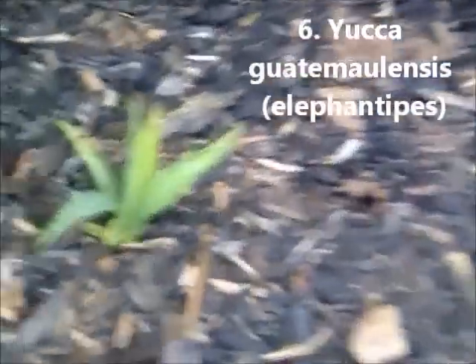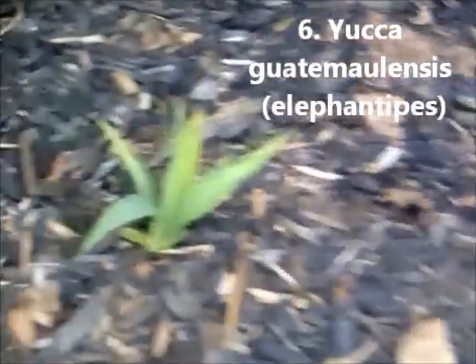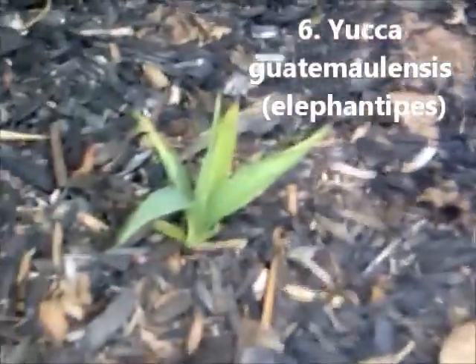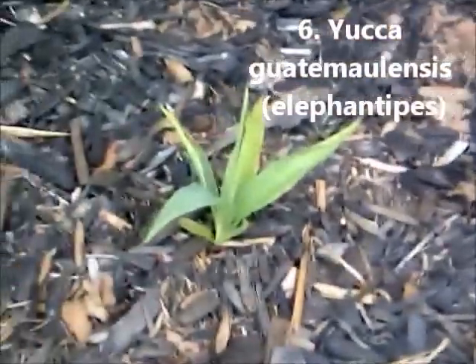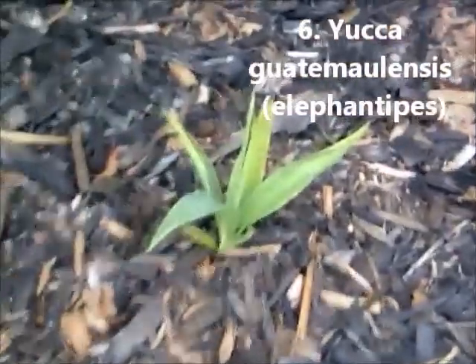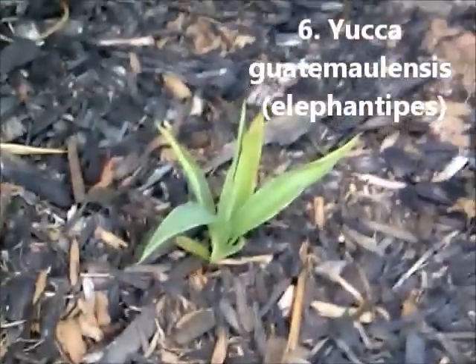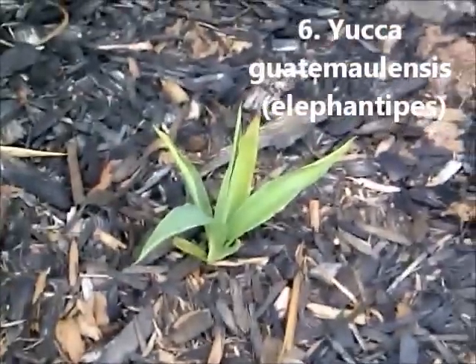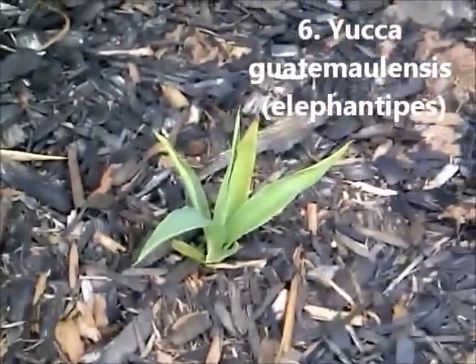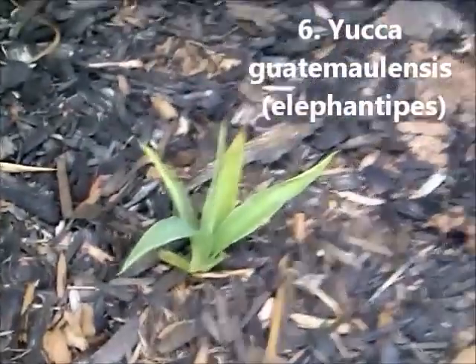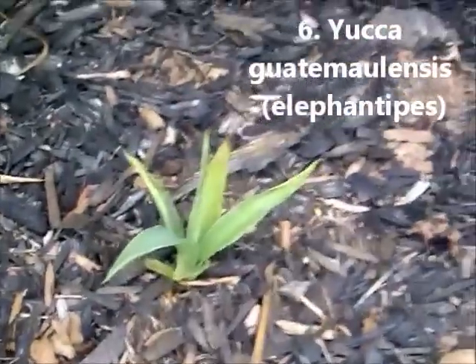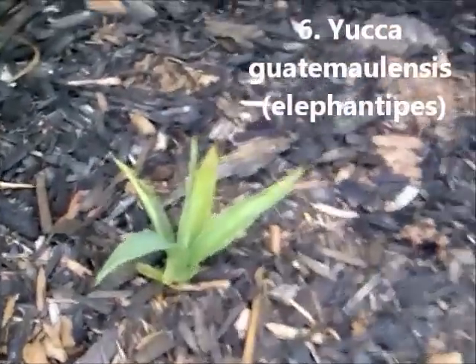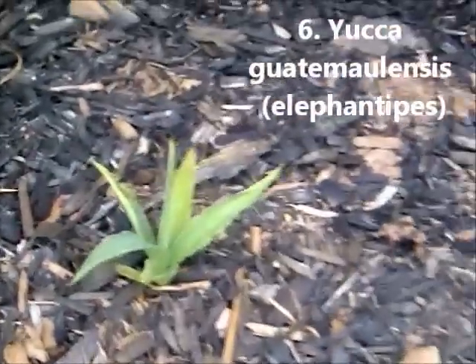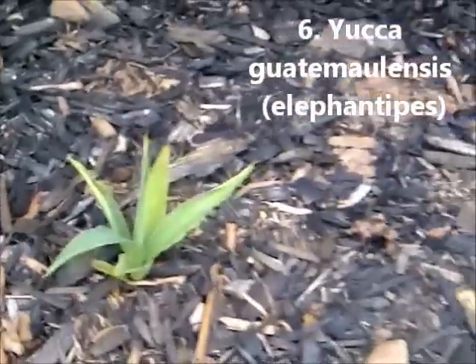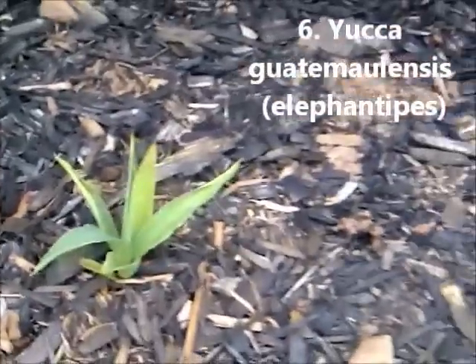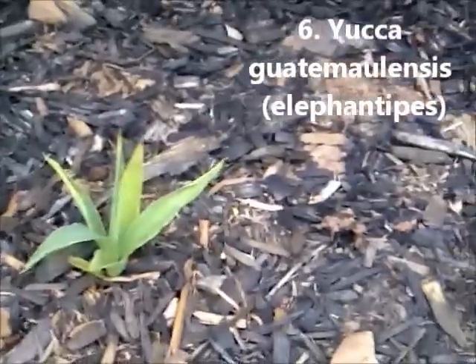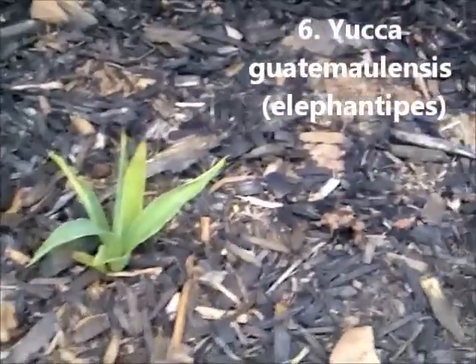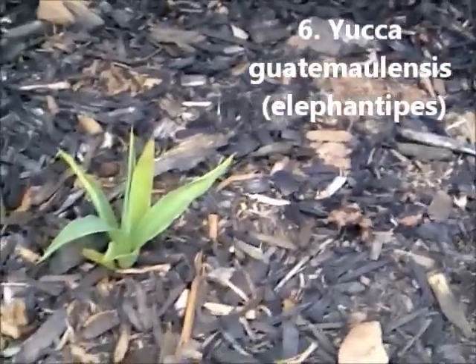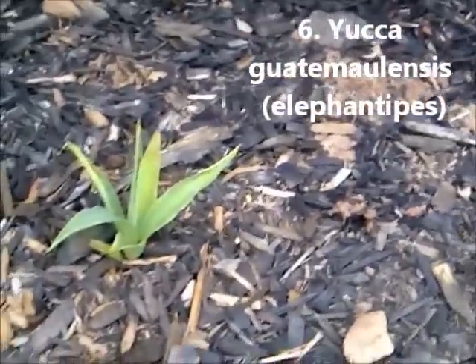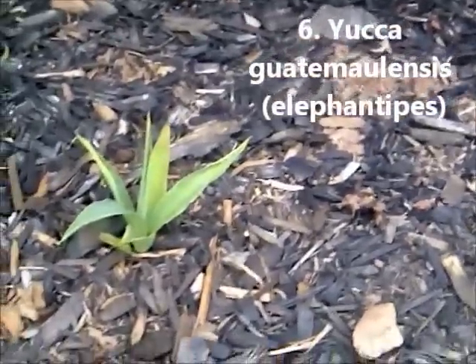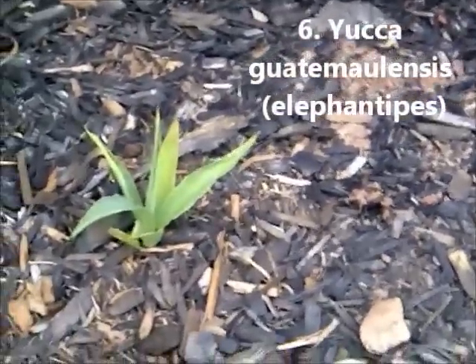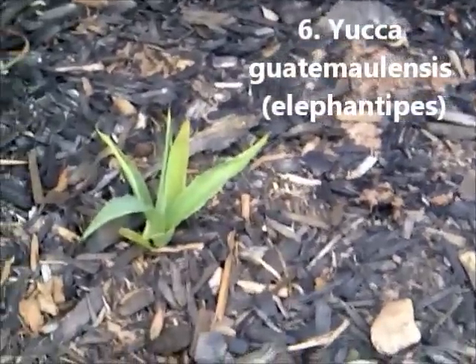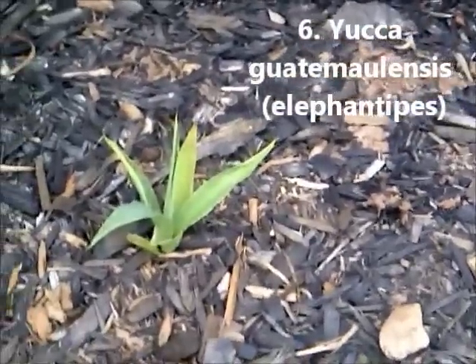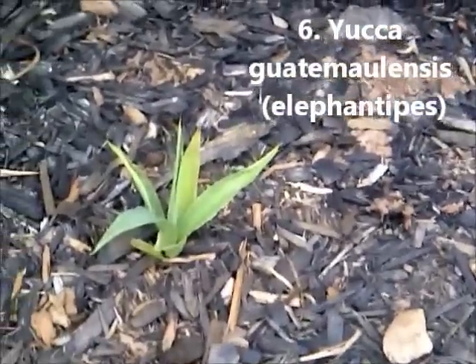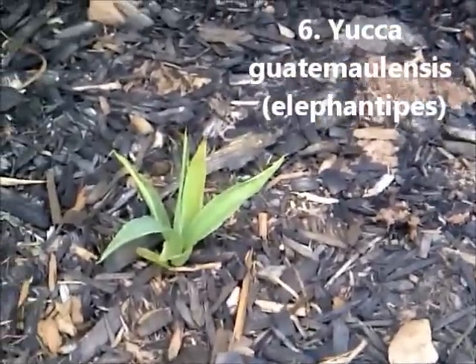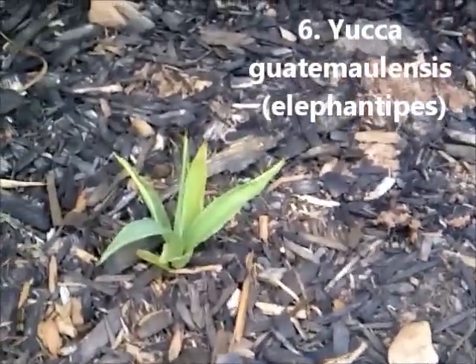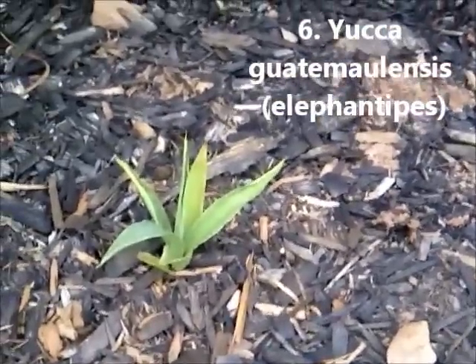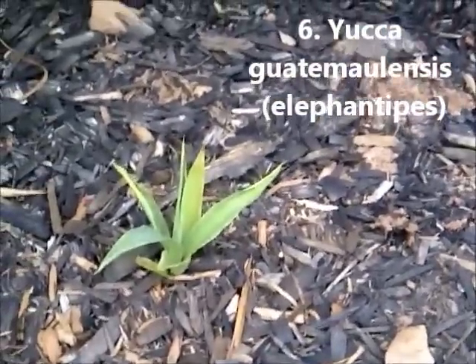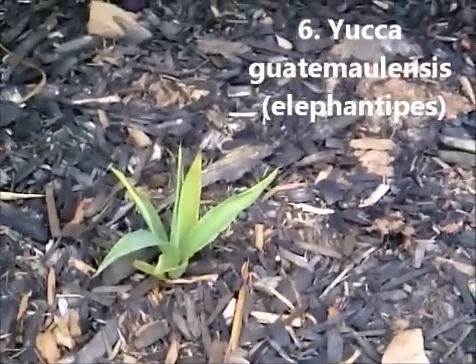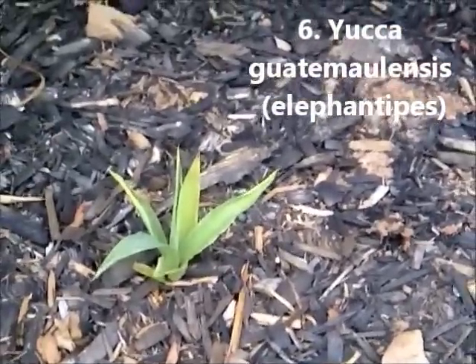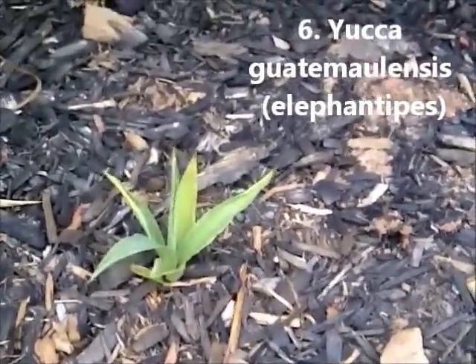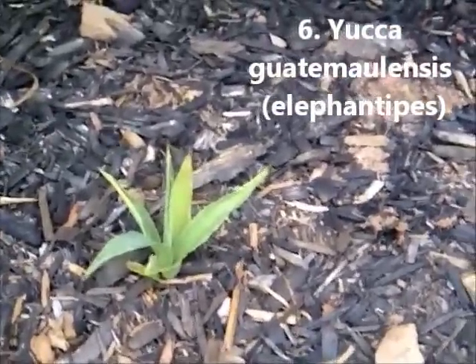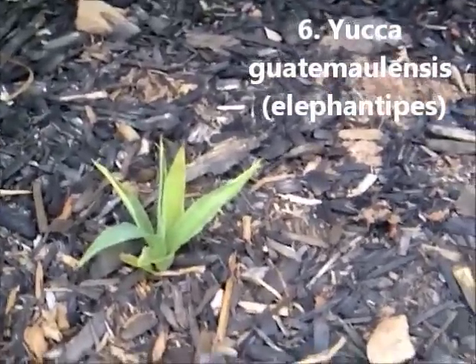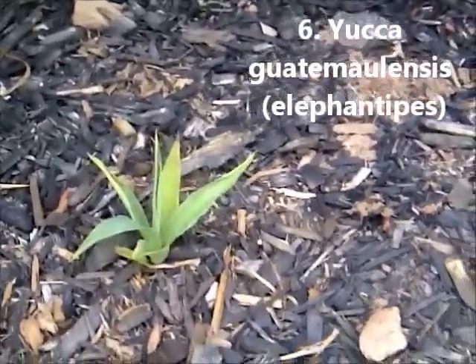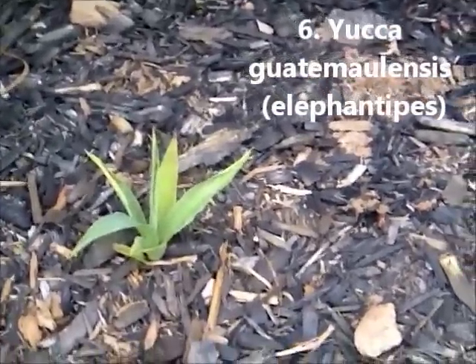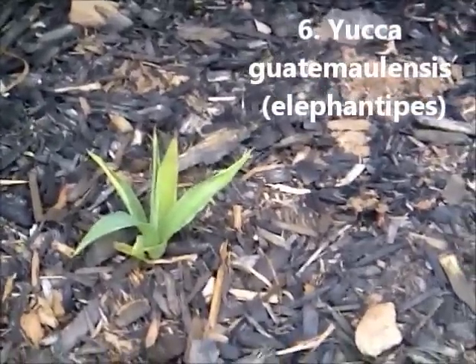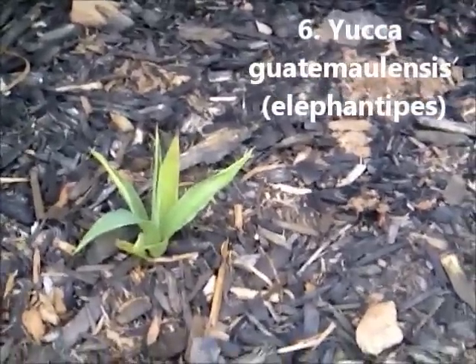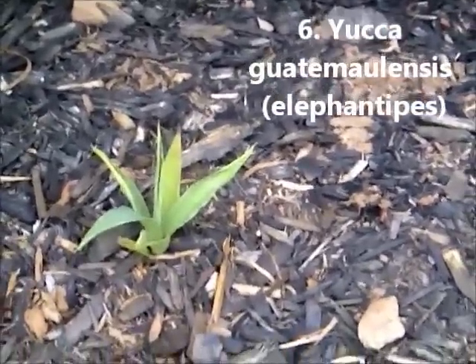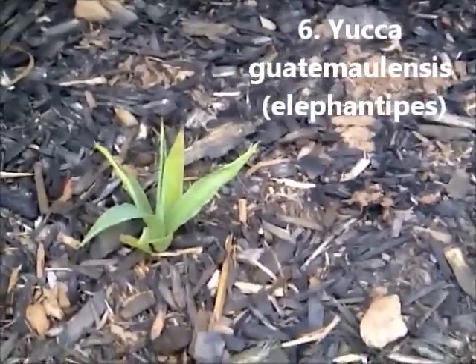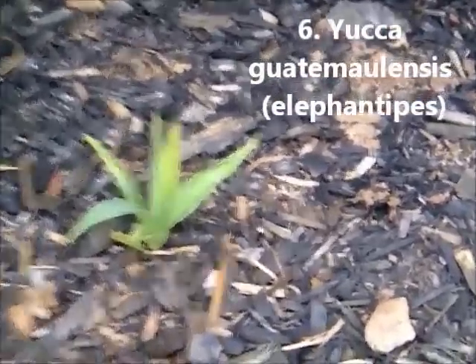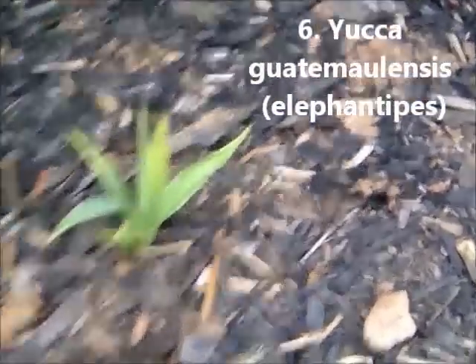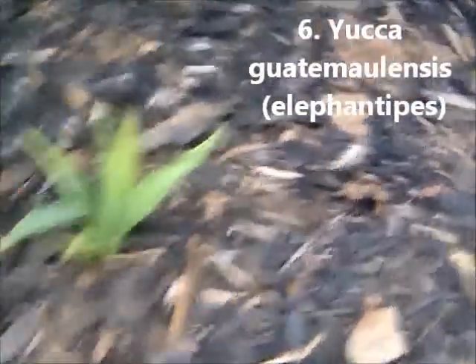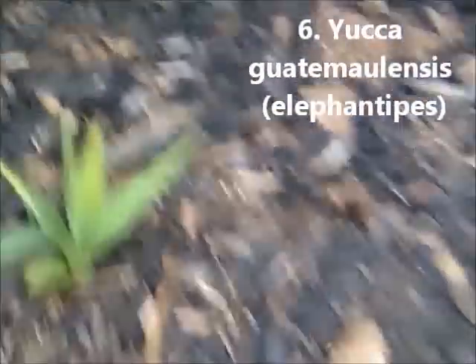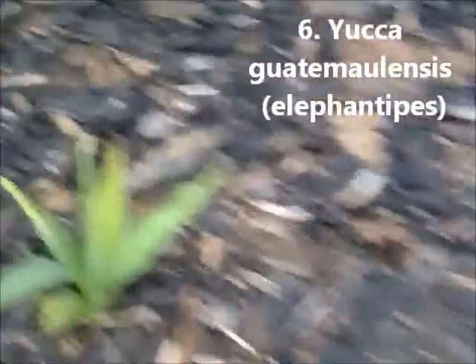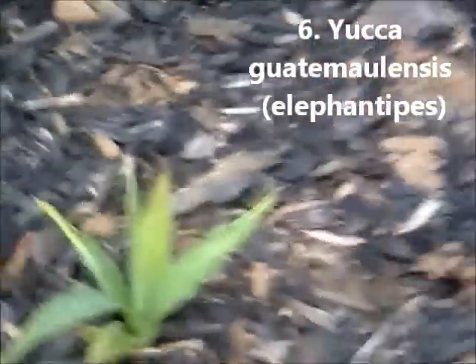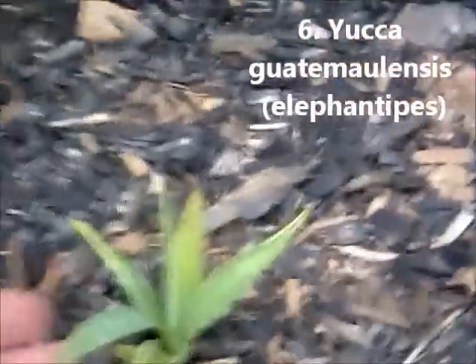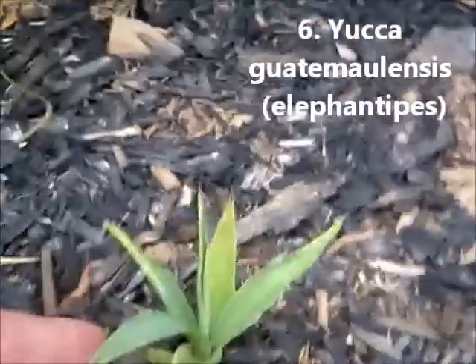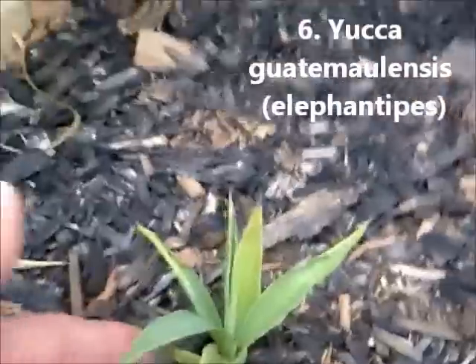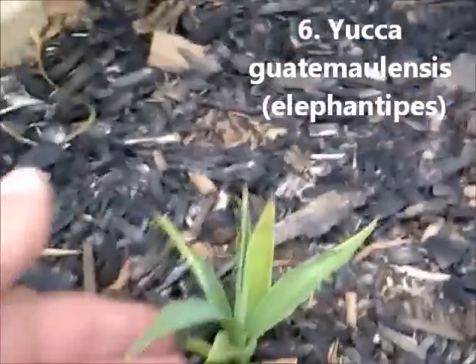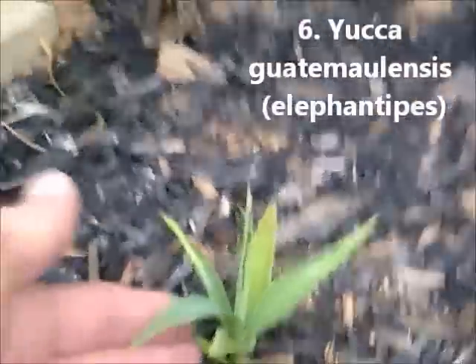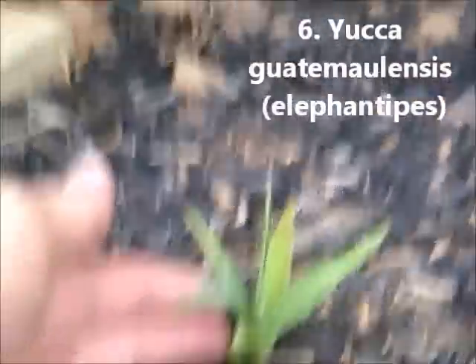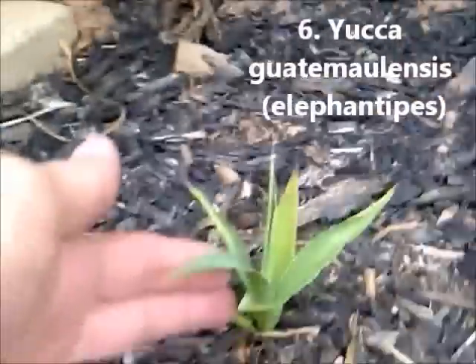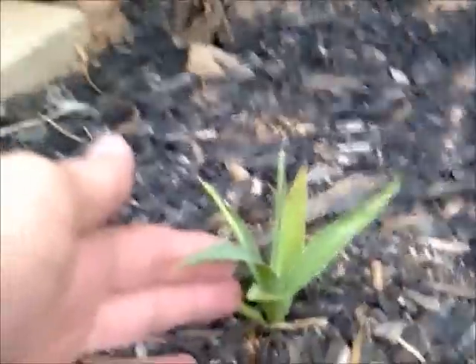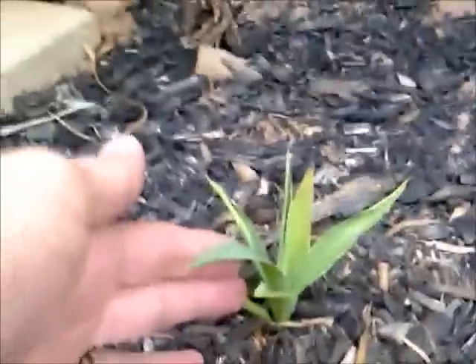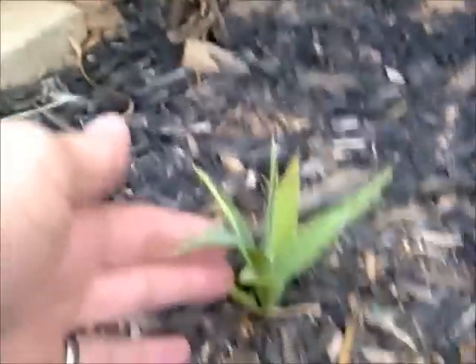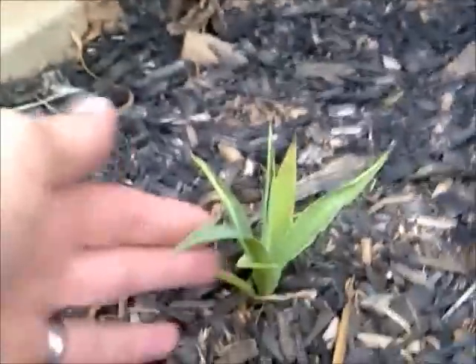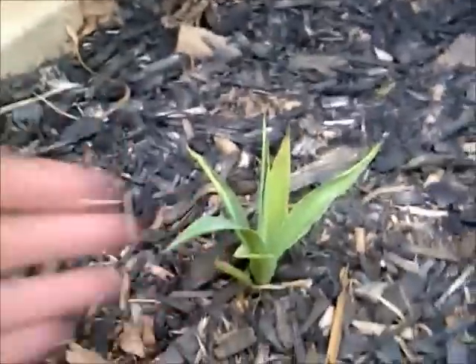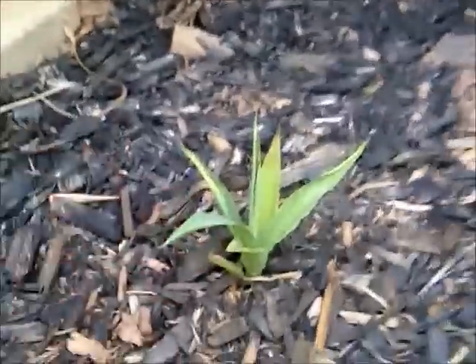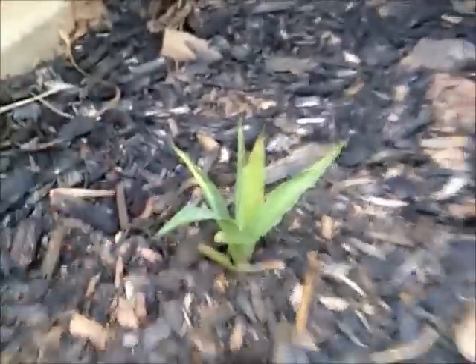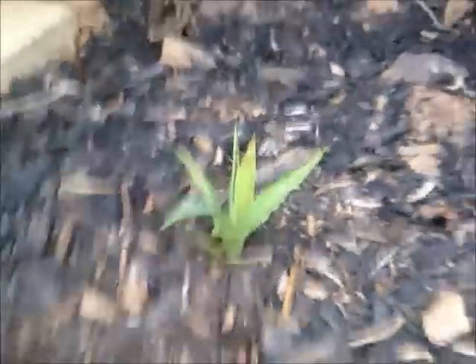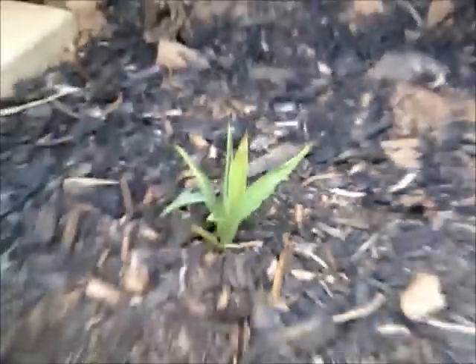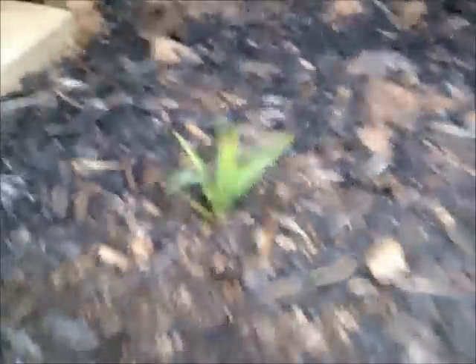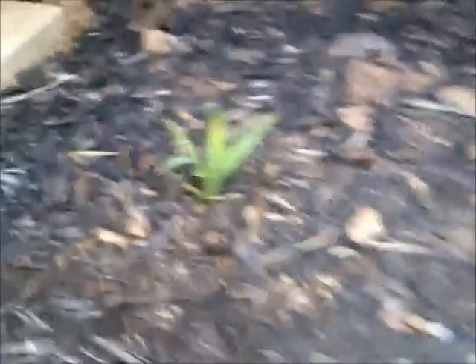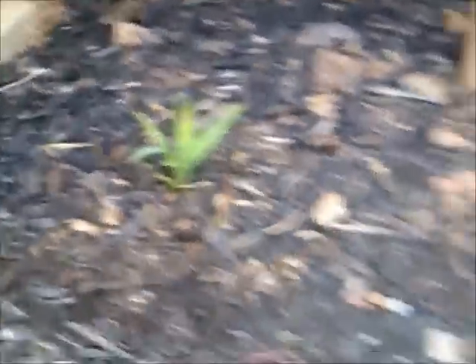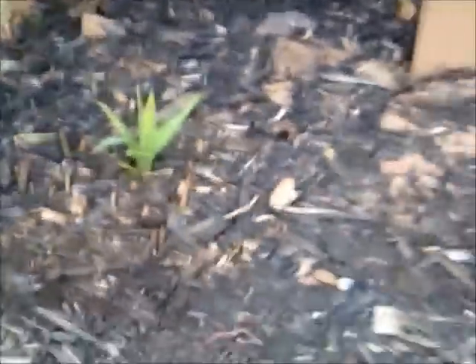Yucca Guatemalensis has a yearly dieback — a full dieback — but it always grows to be about four inches tall by the end of the summer.